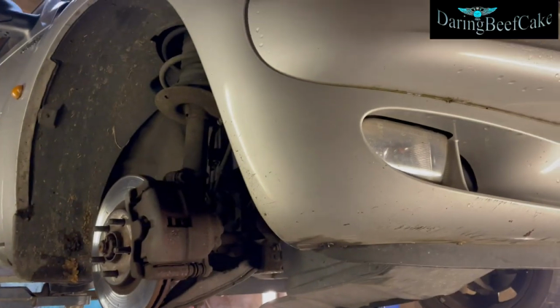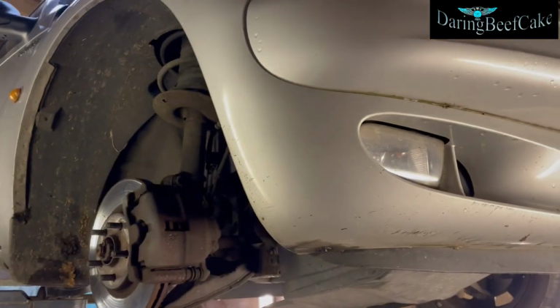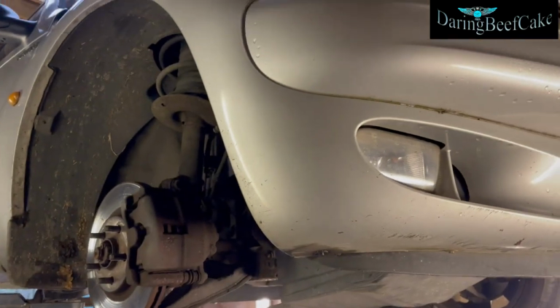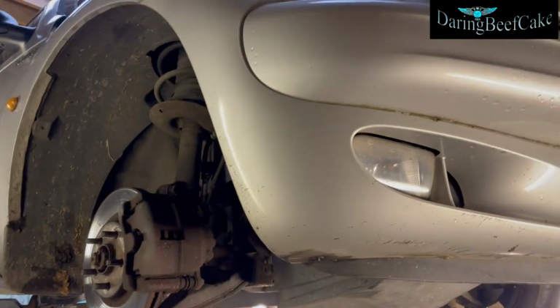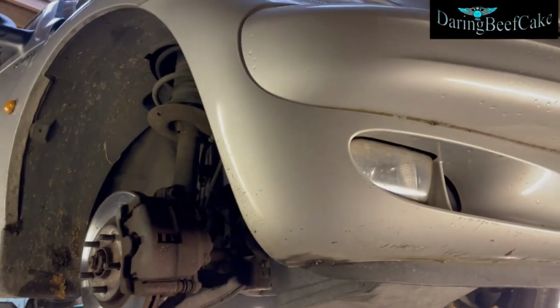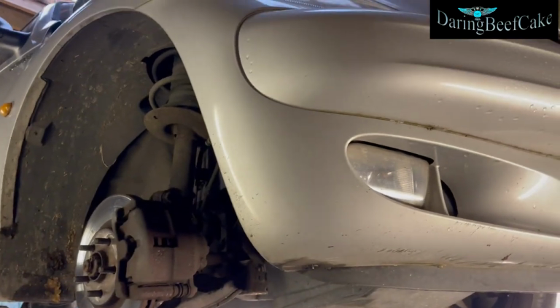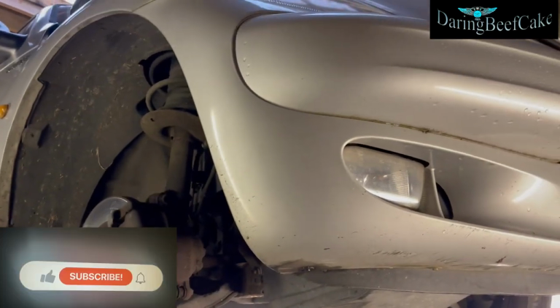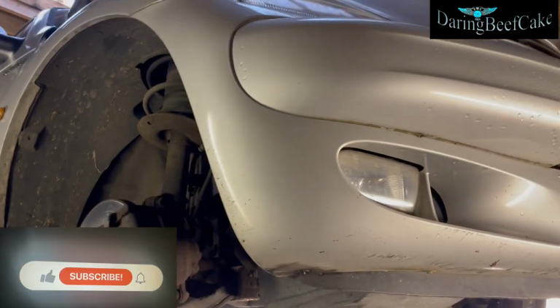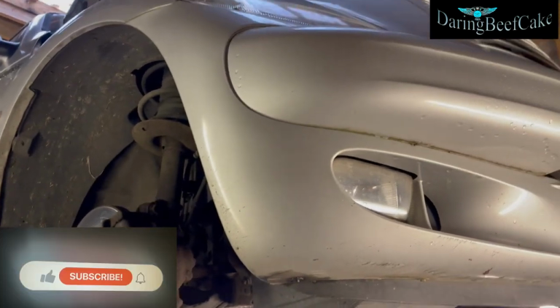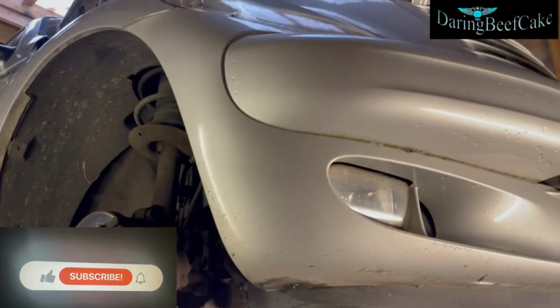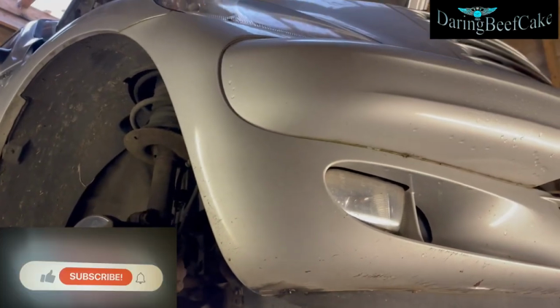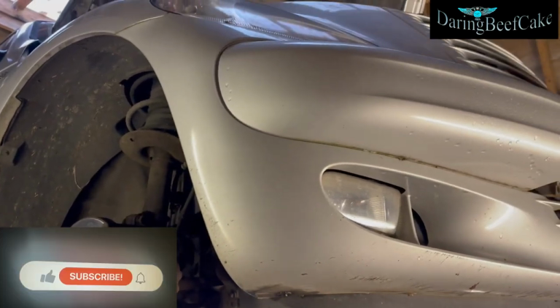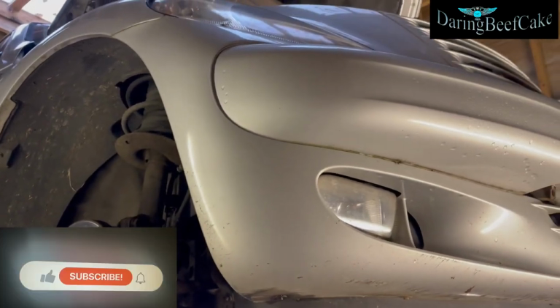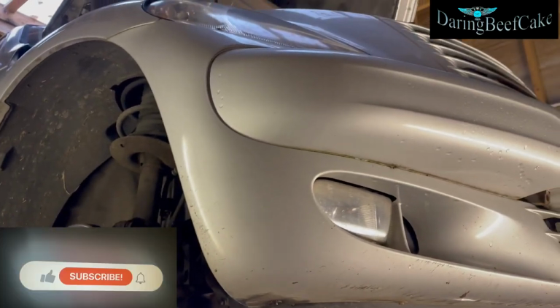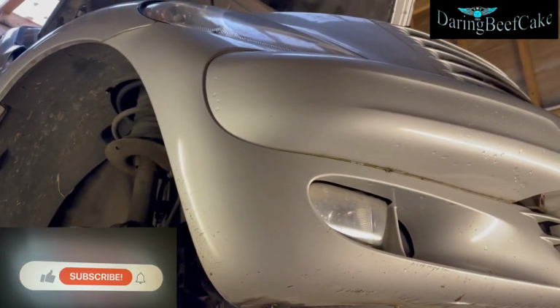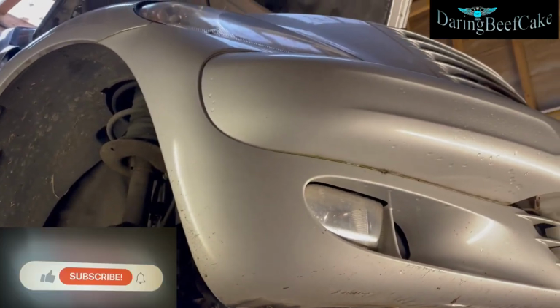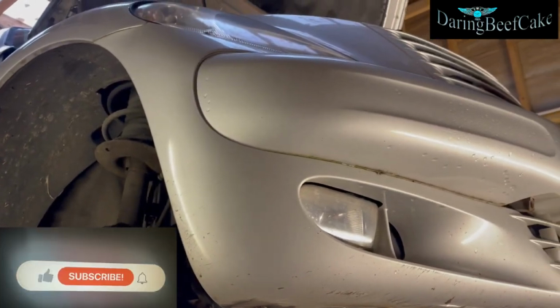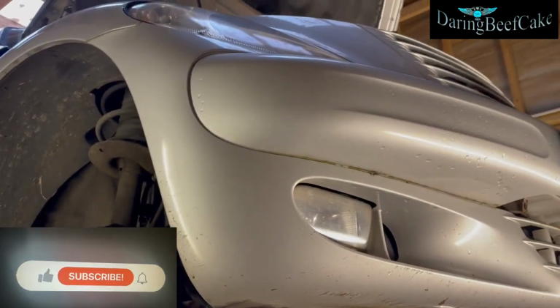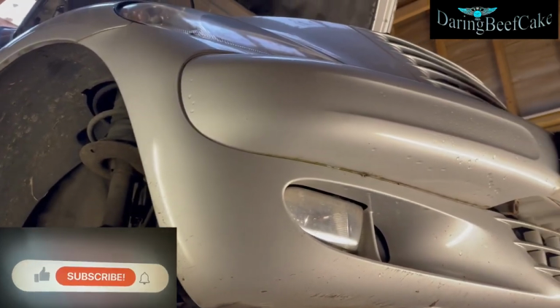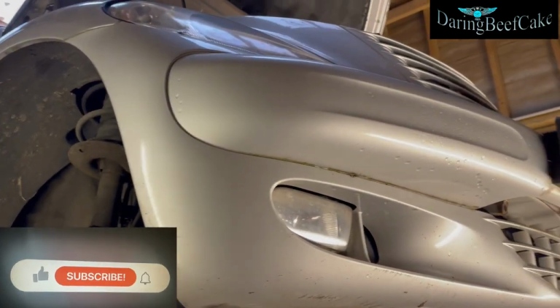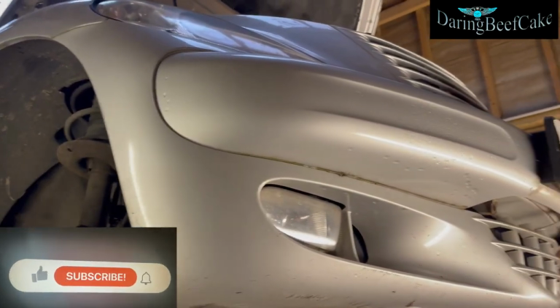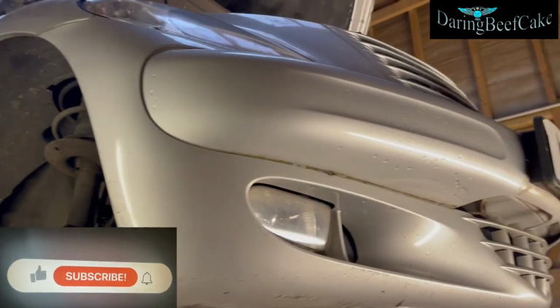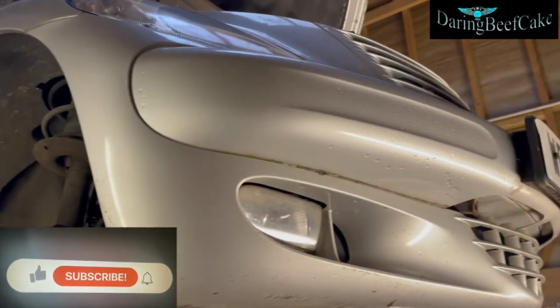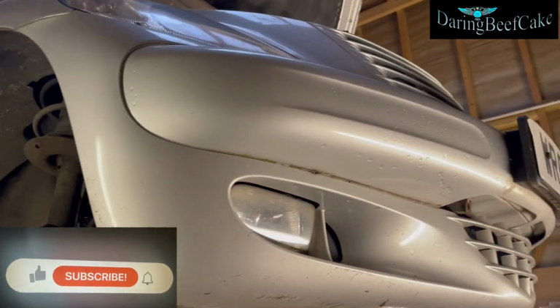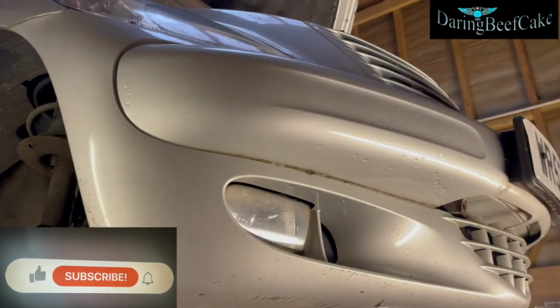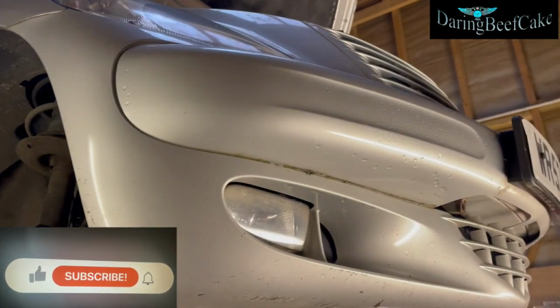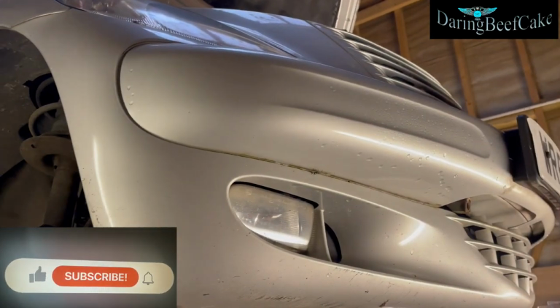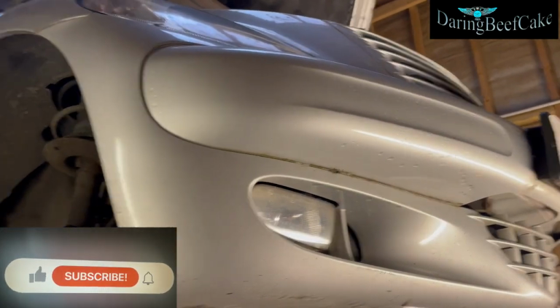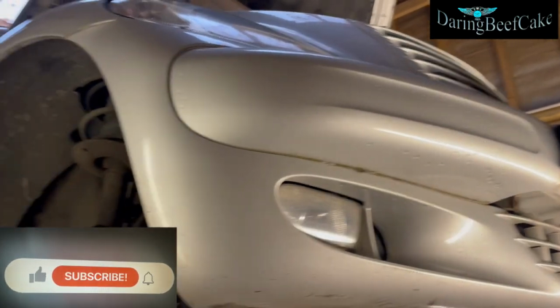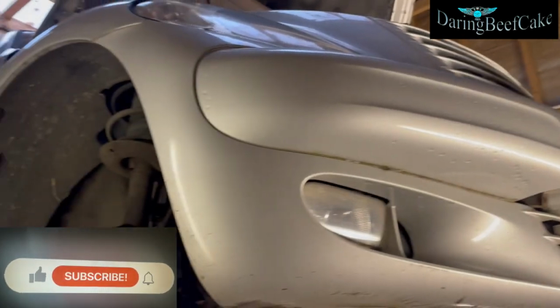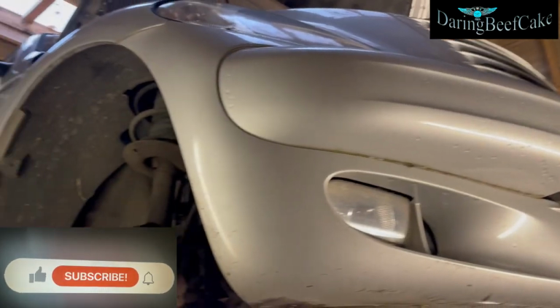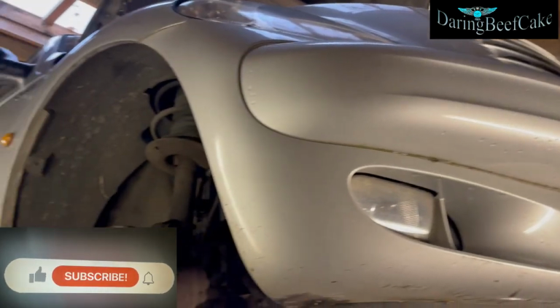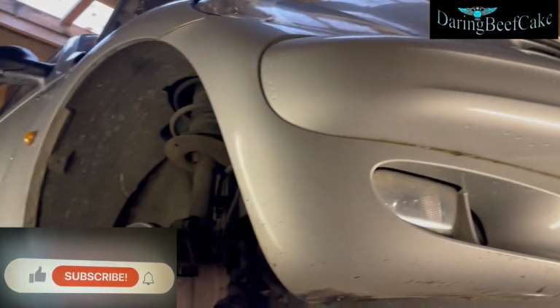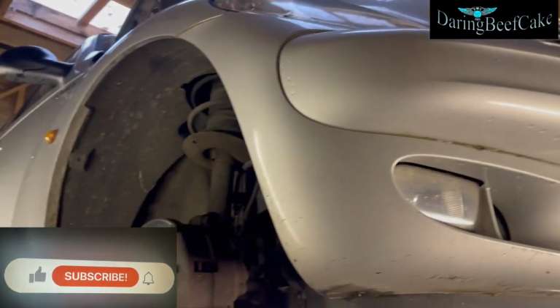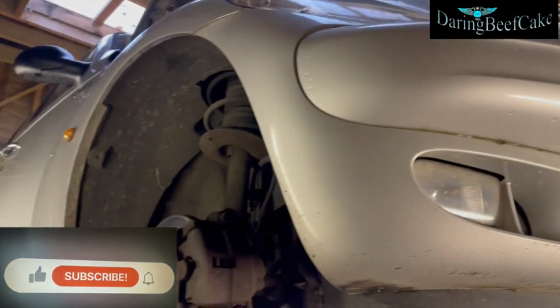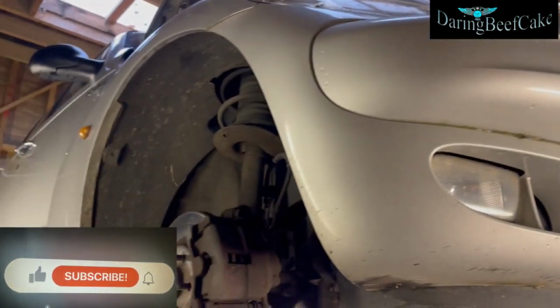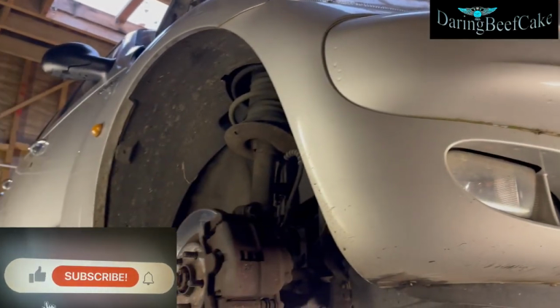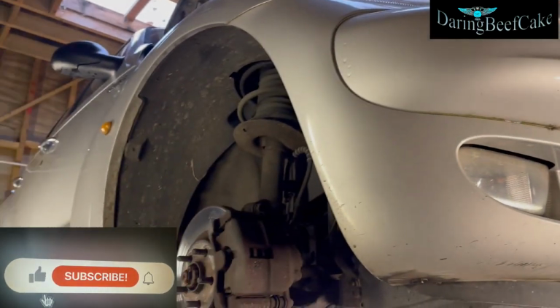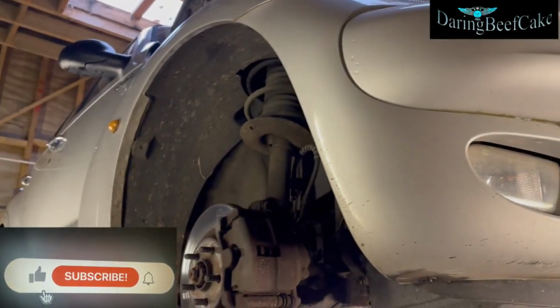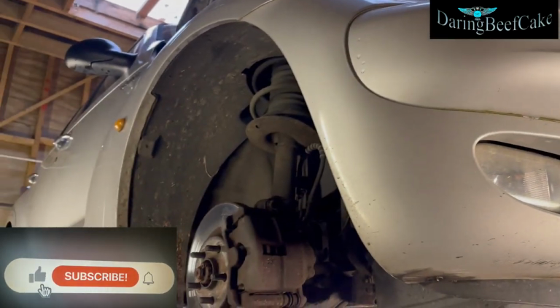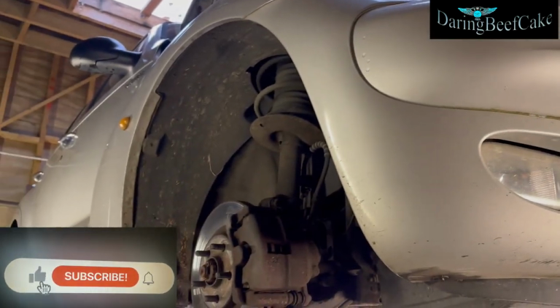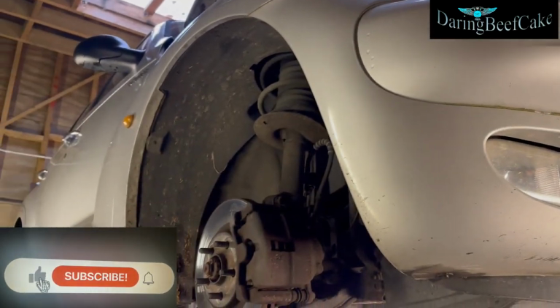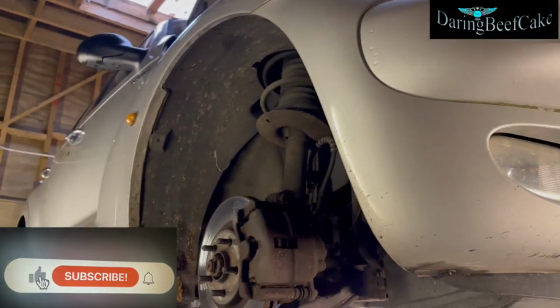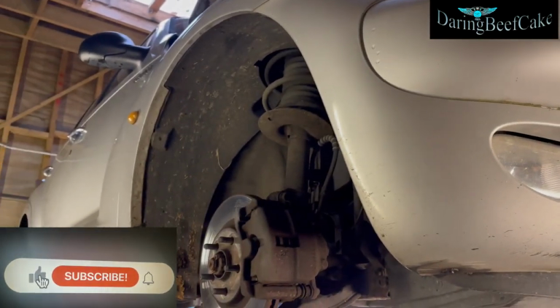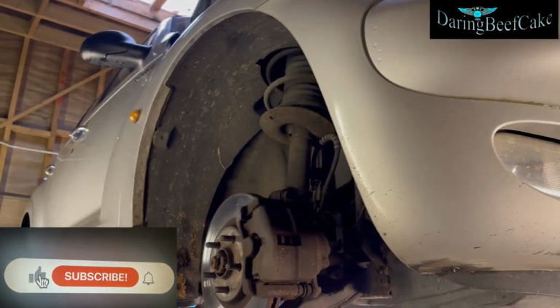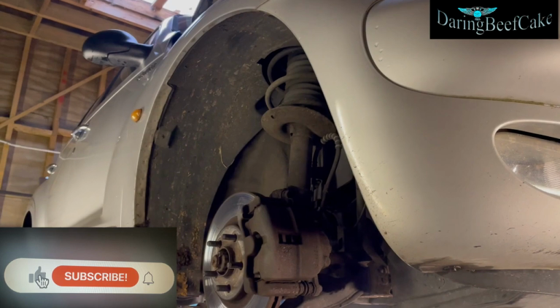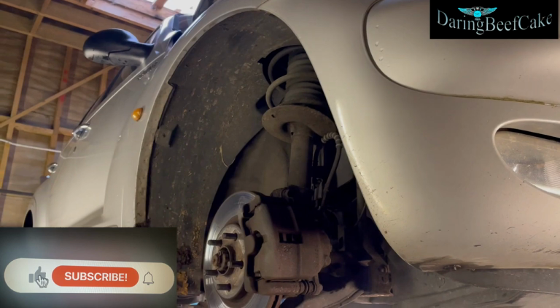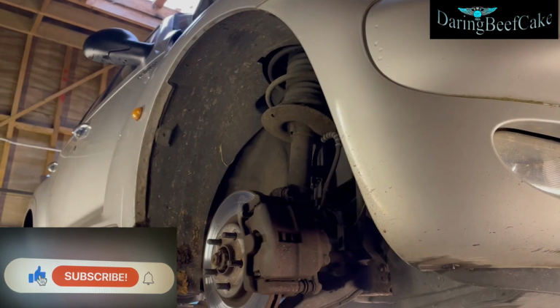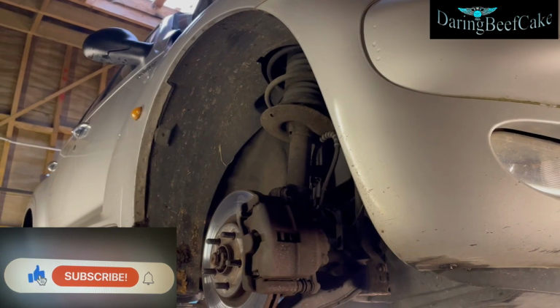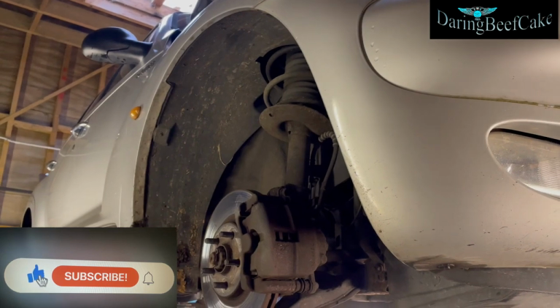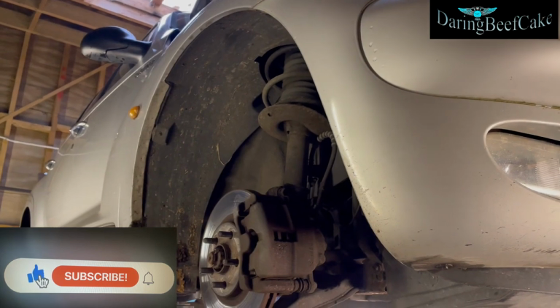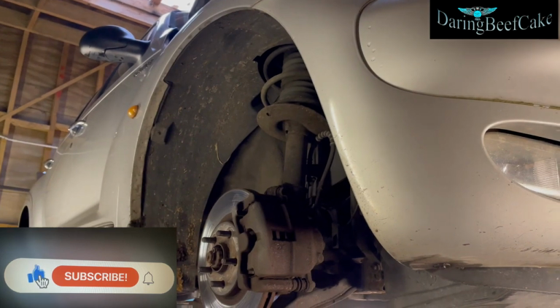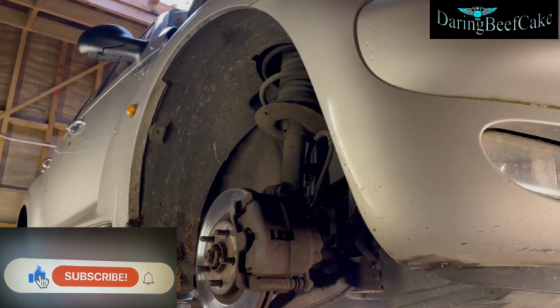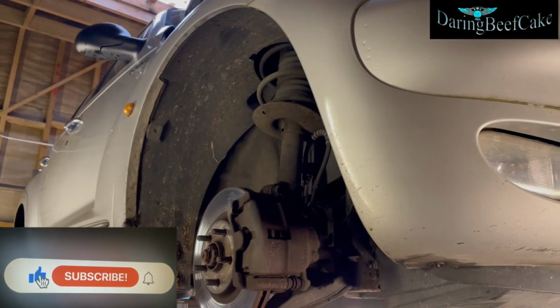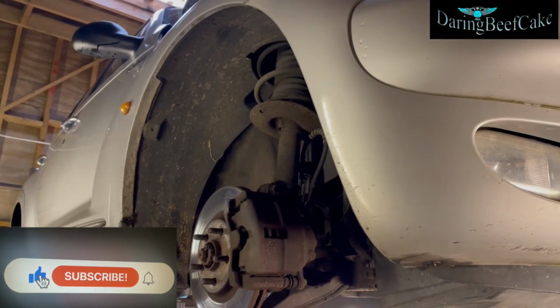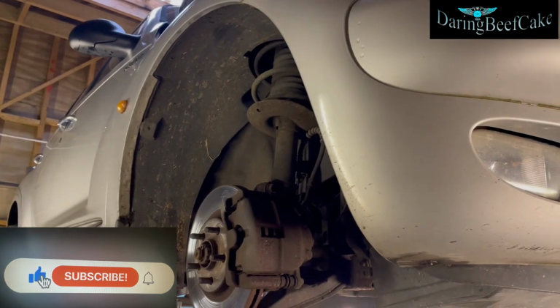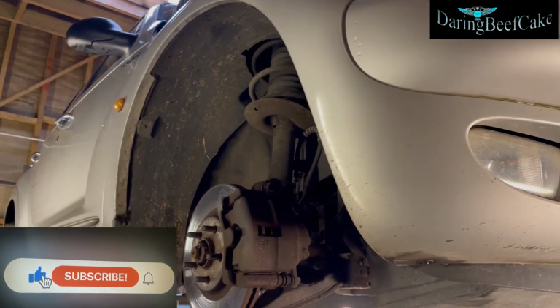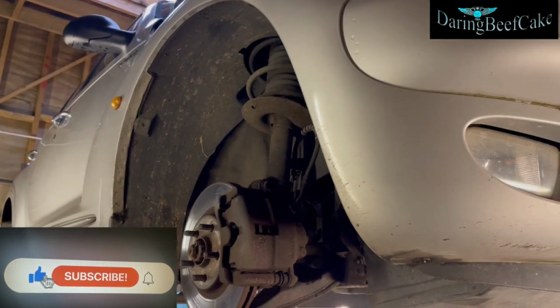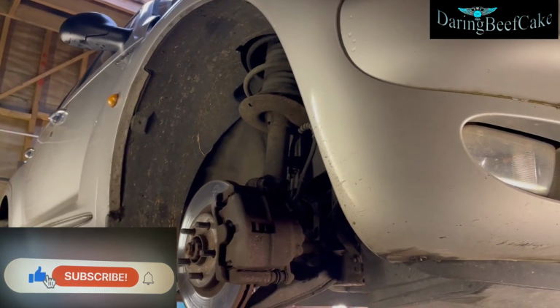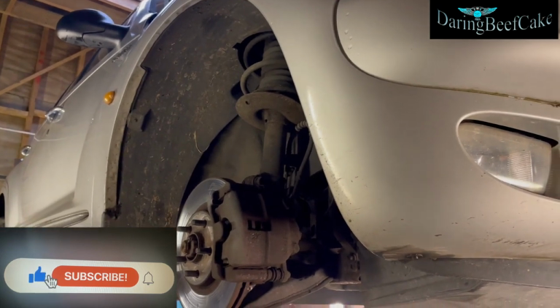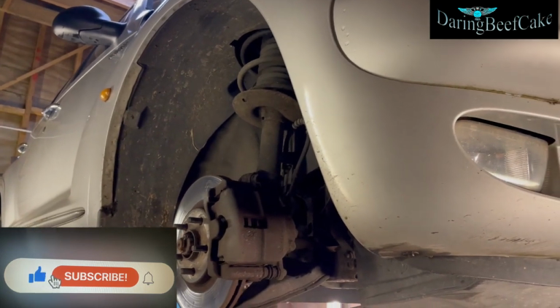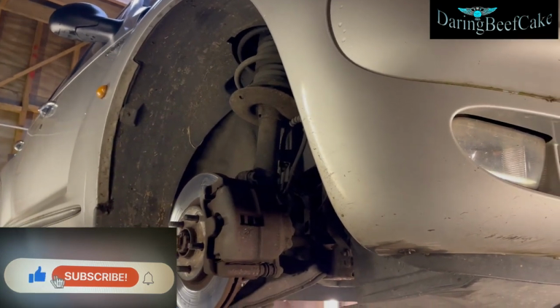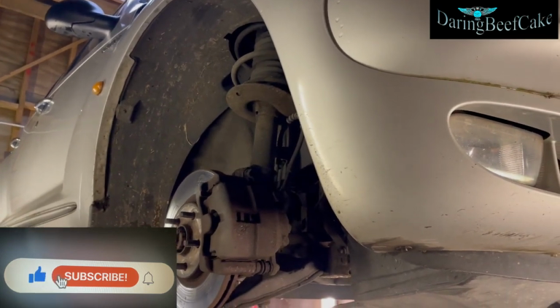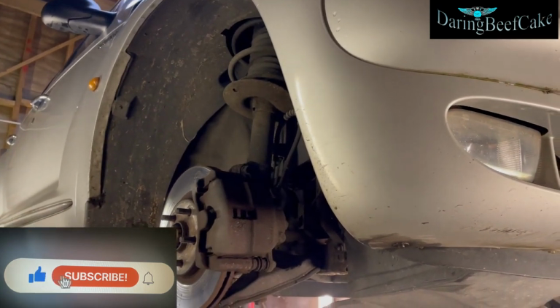Hi there everybody and welcome to another video. On today's video I have this Chrysler PT Cruiser.